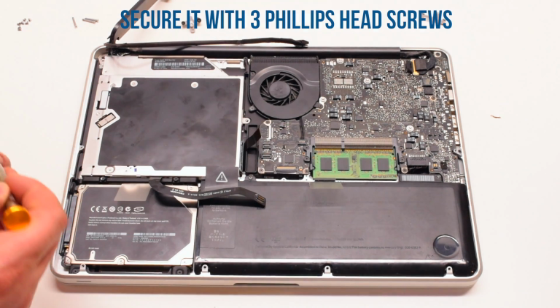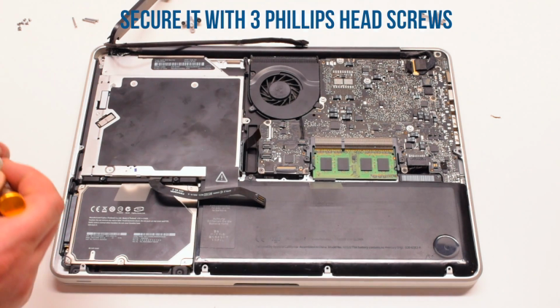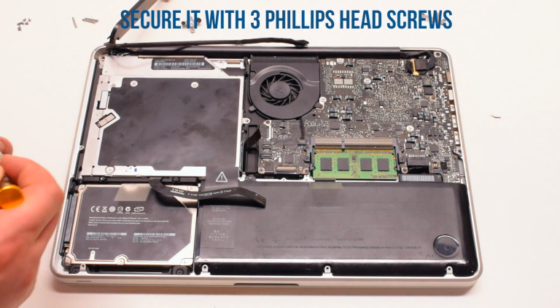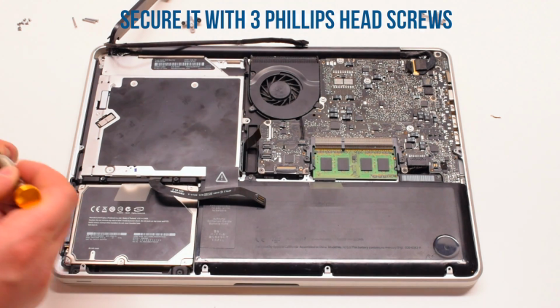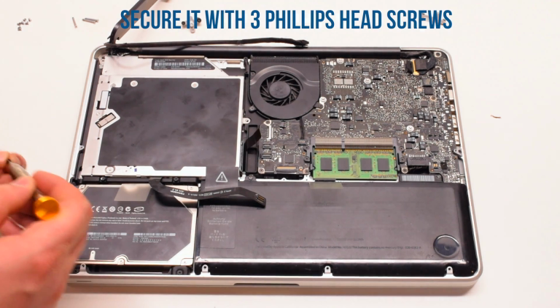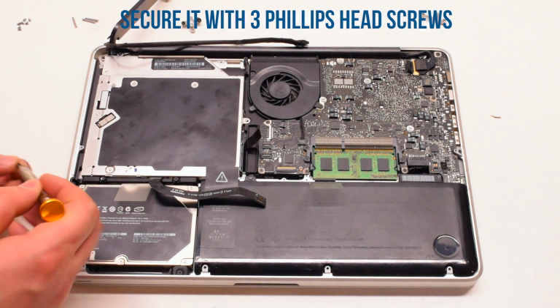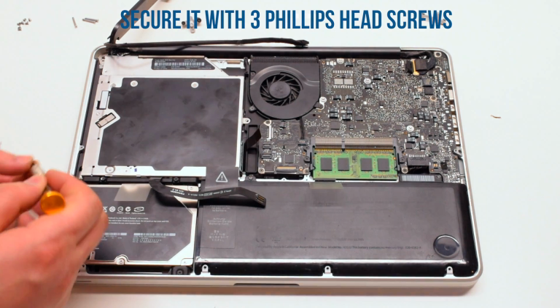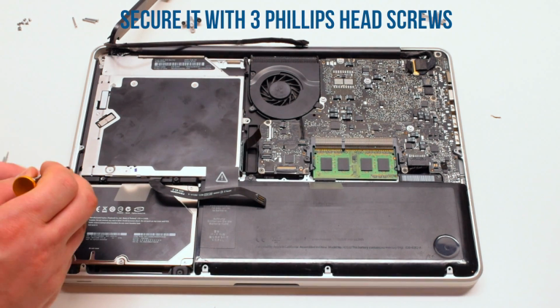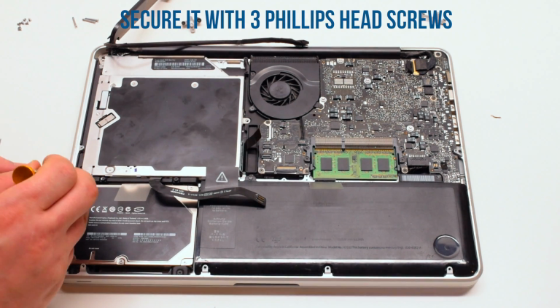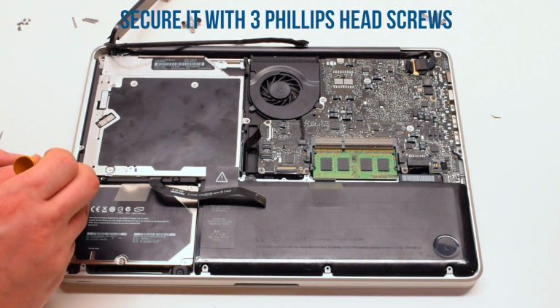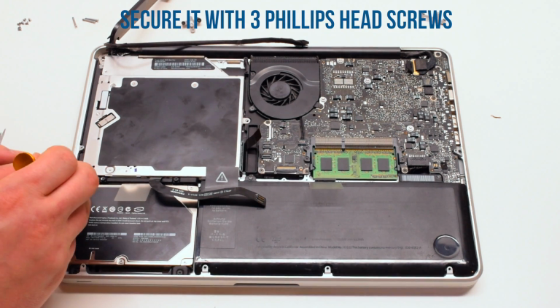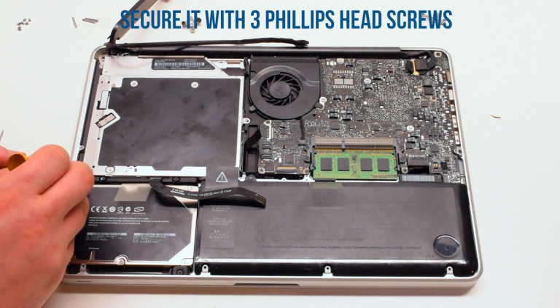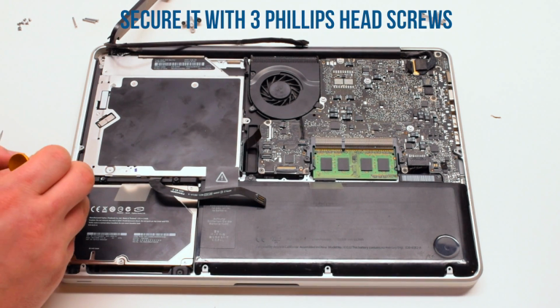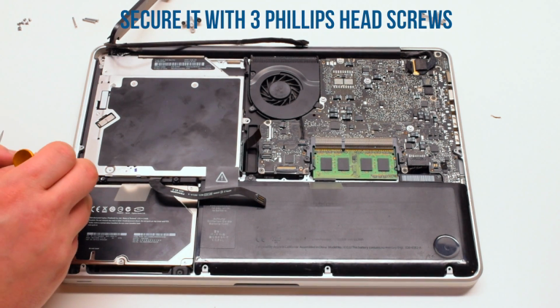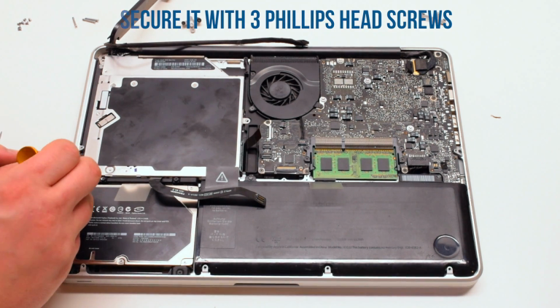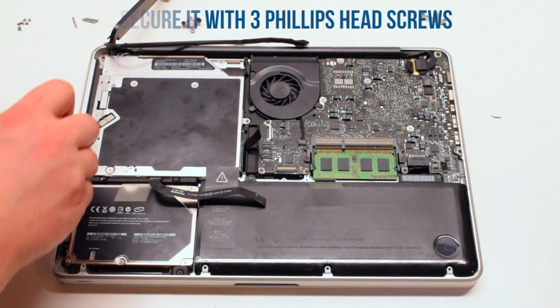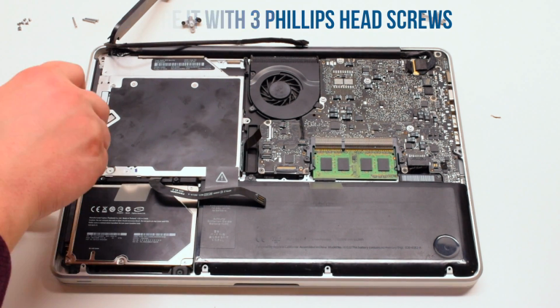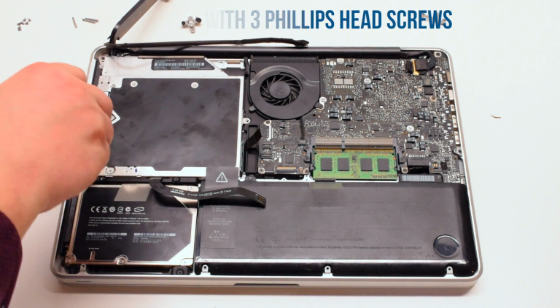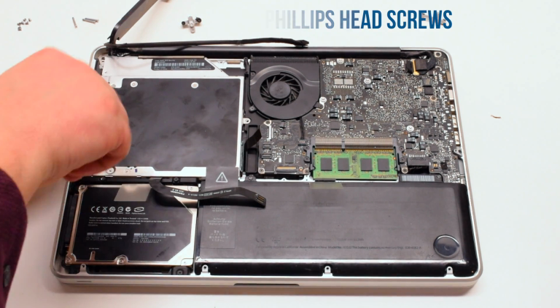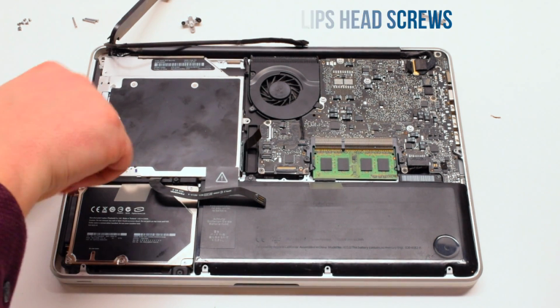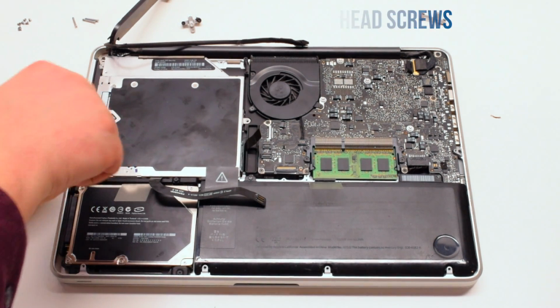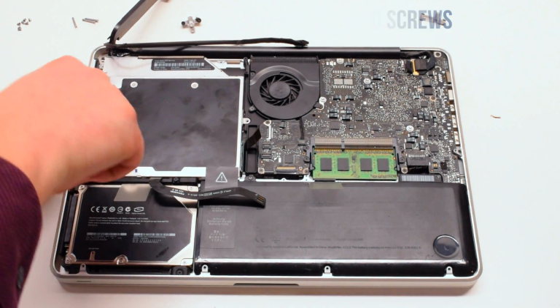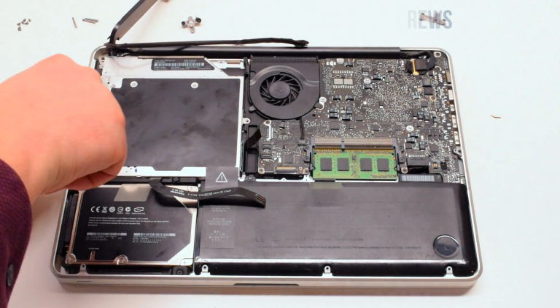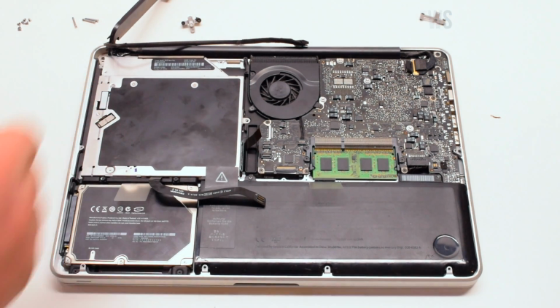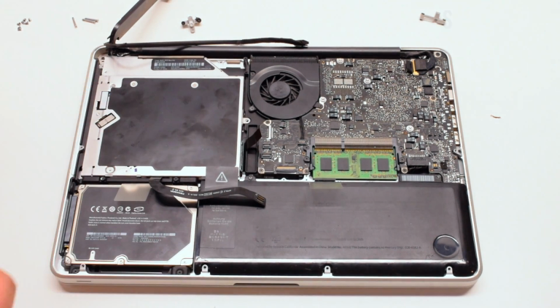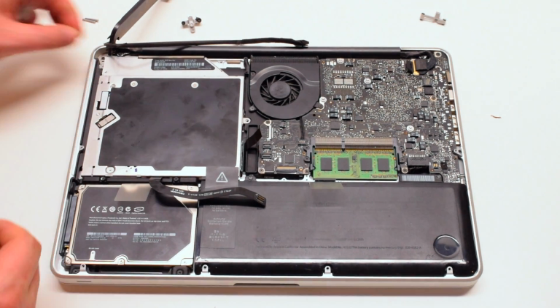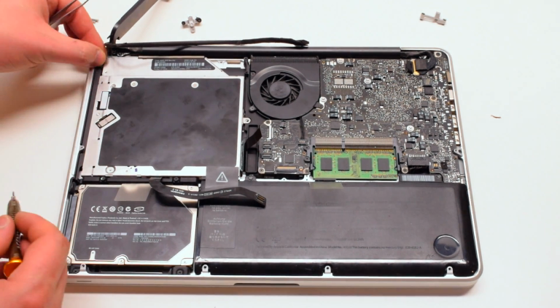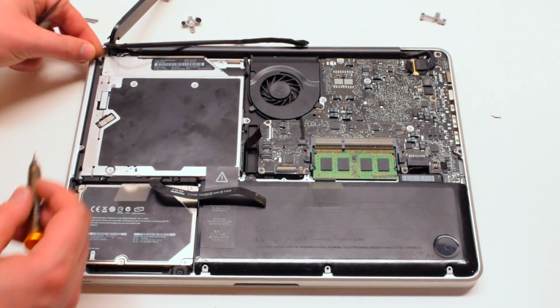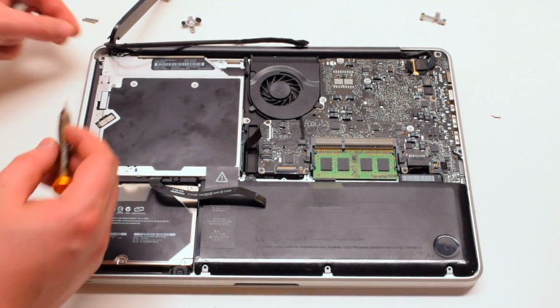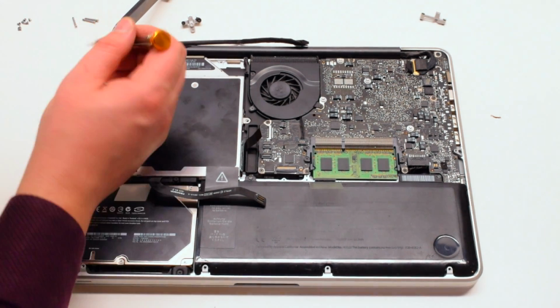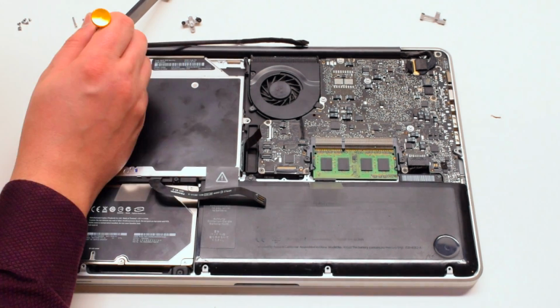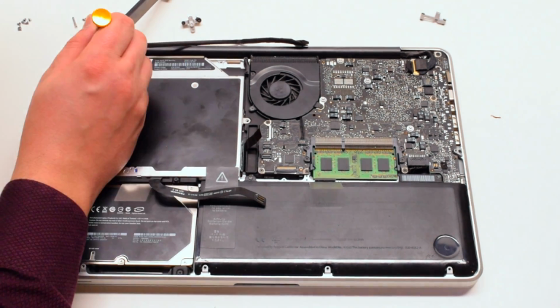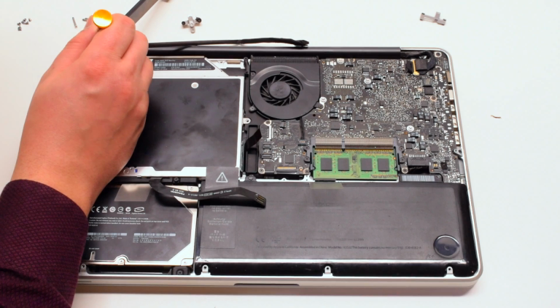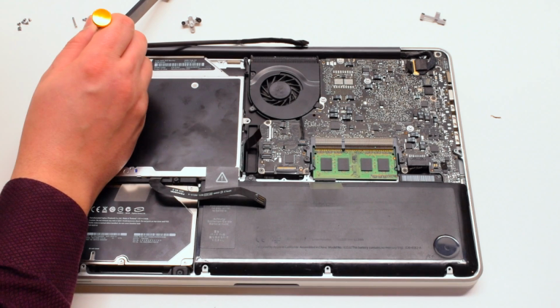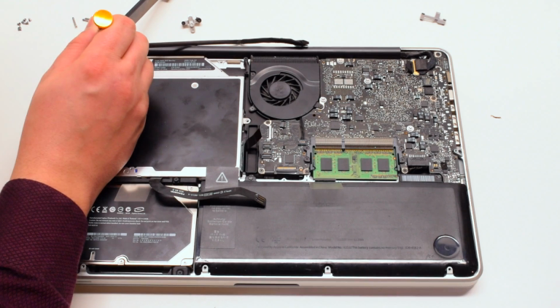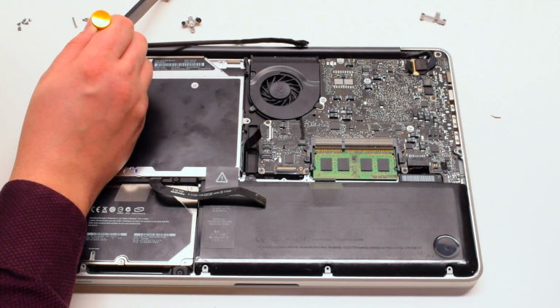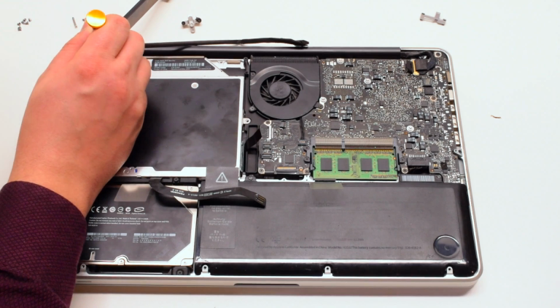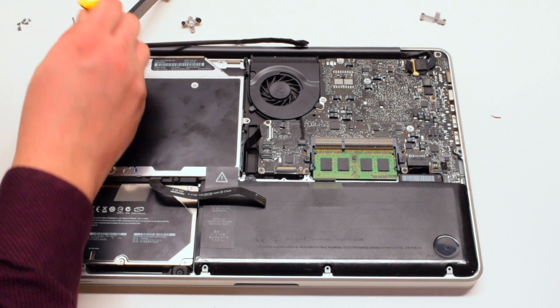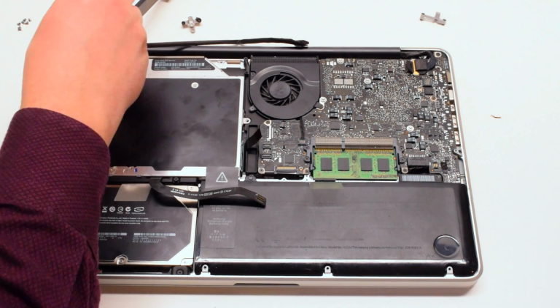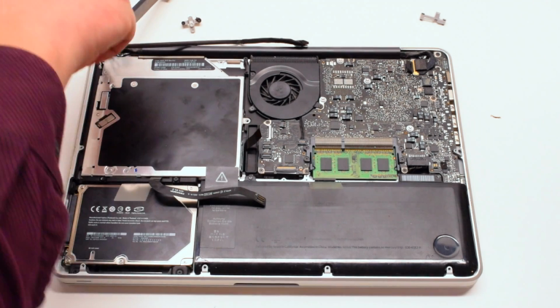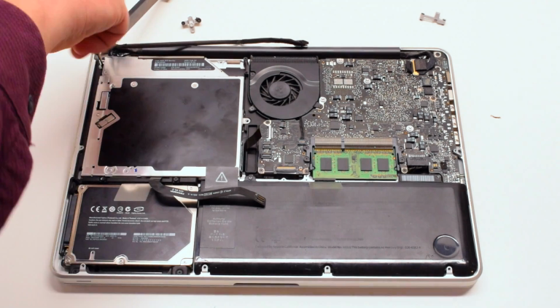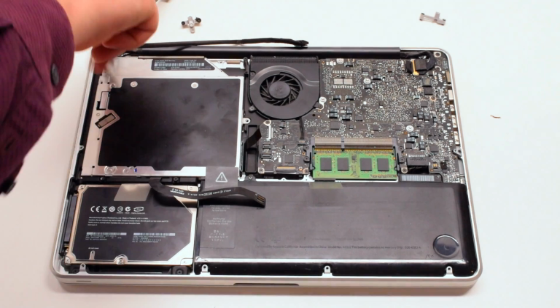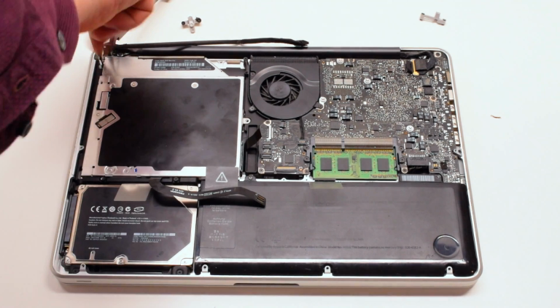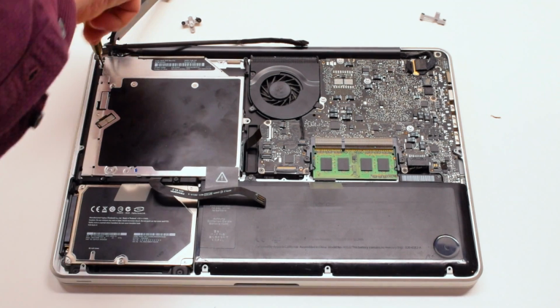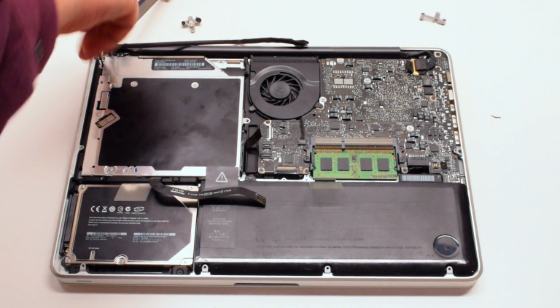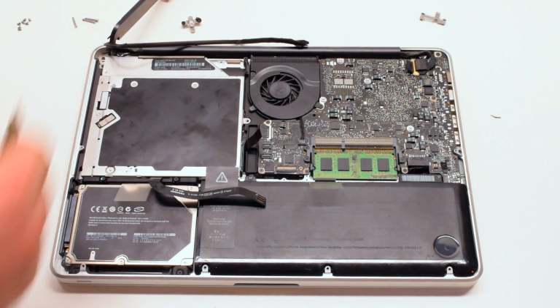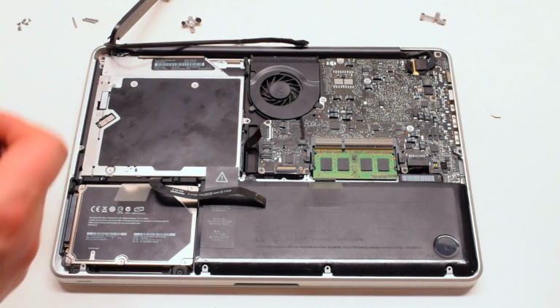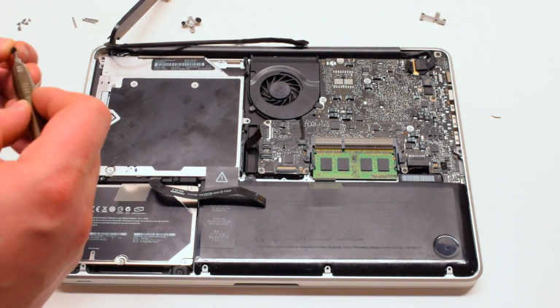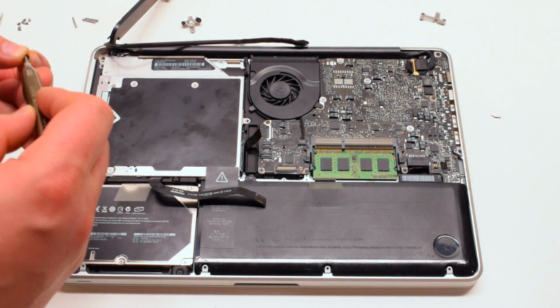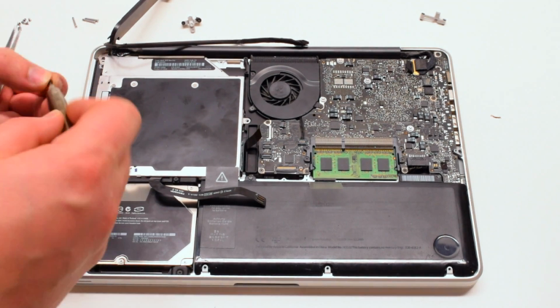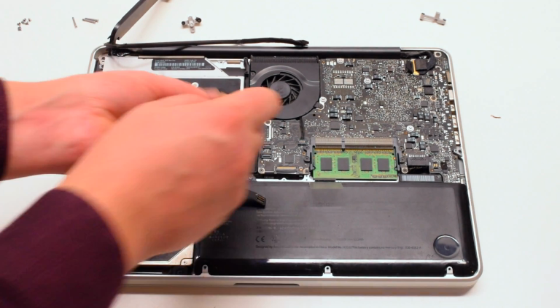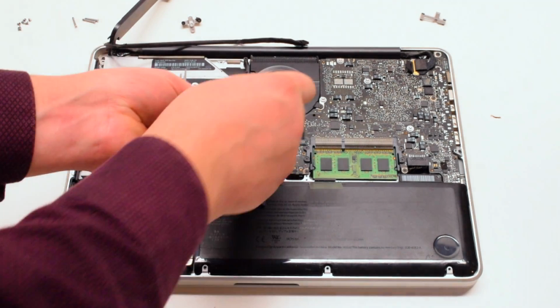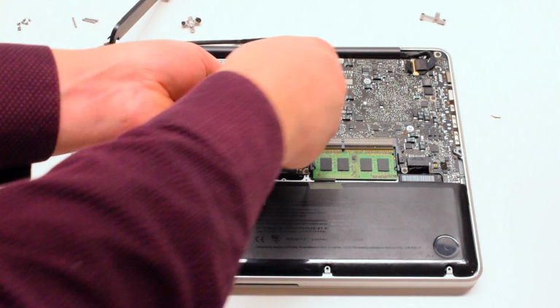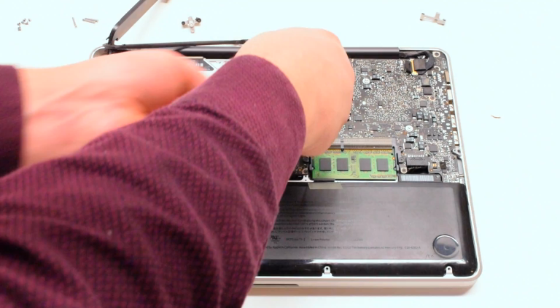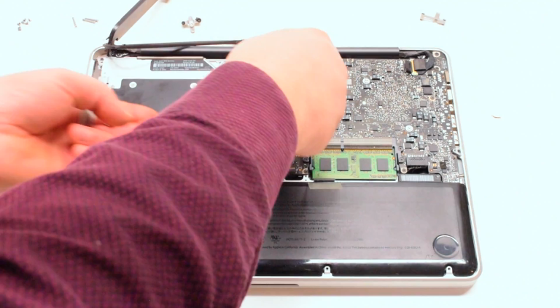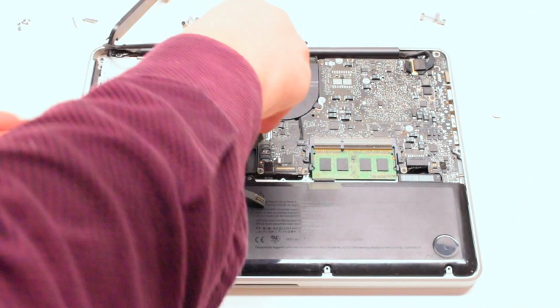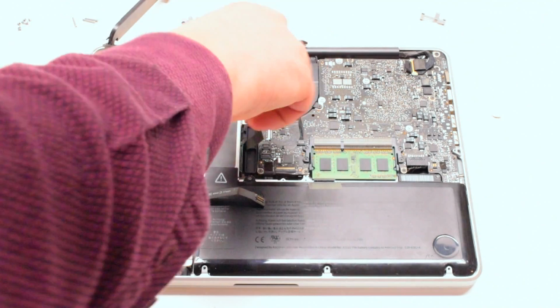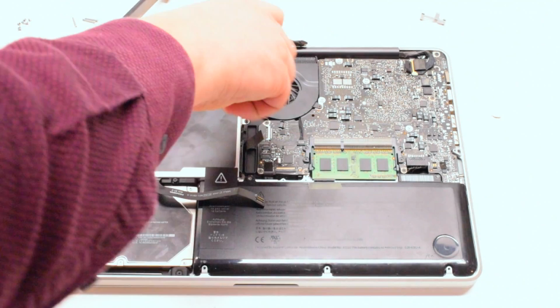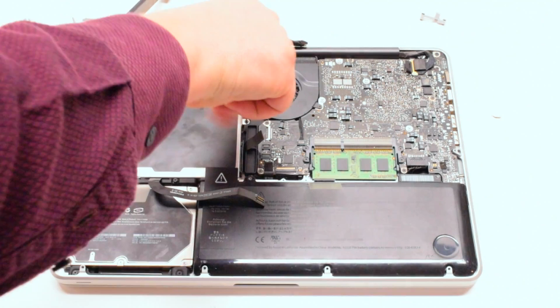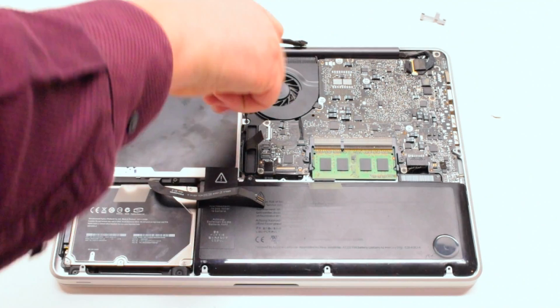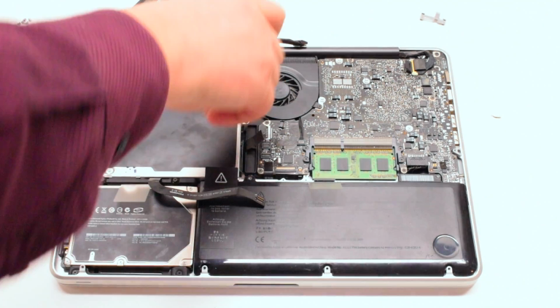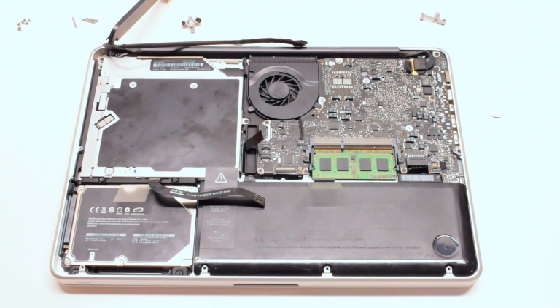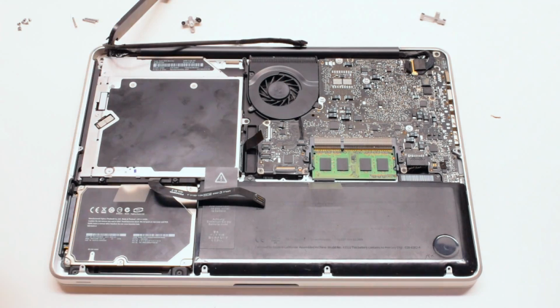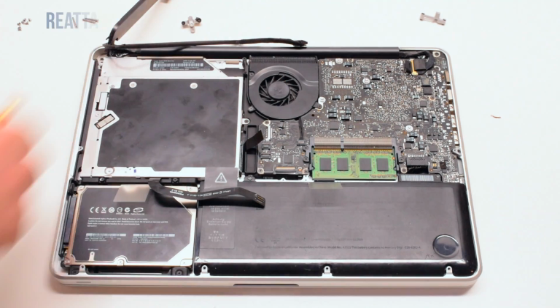Secure it with the three Phillips head screws: one in the bottom left, one in the top left, and one screw in the back.